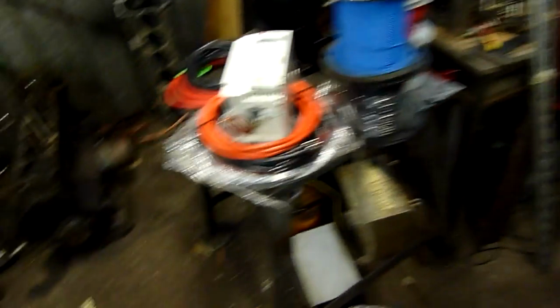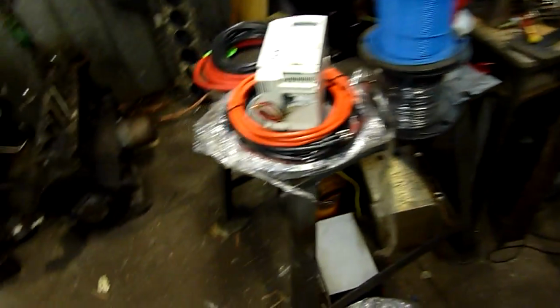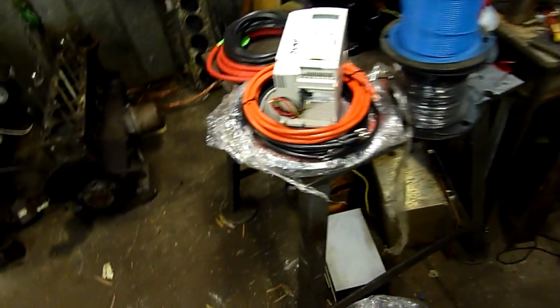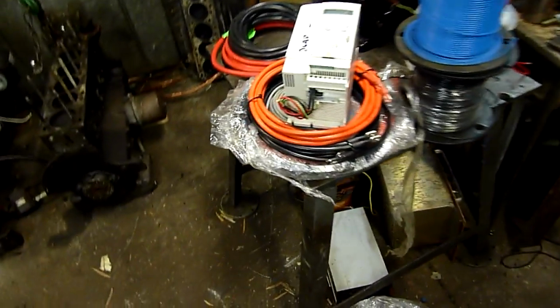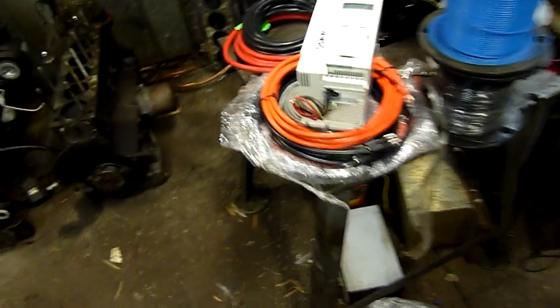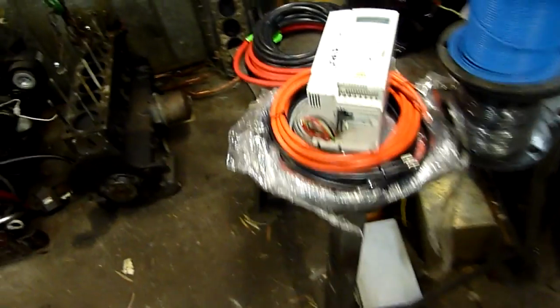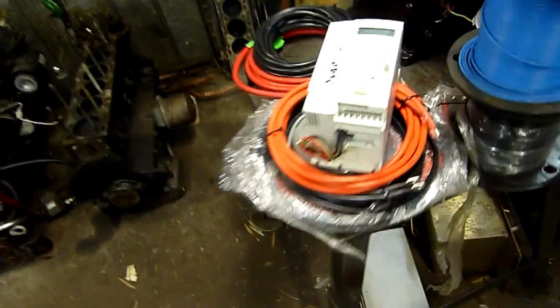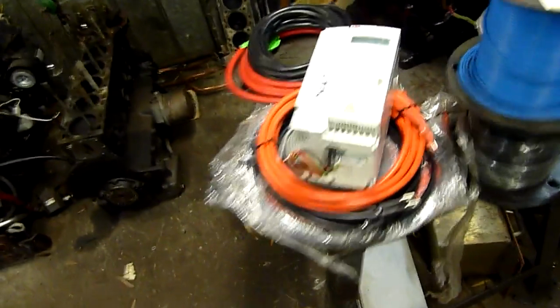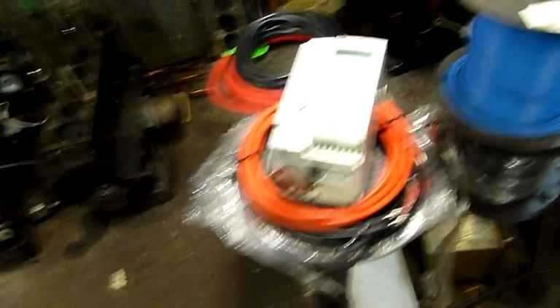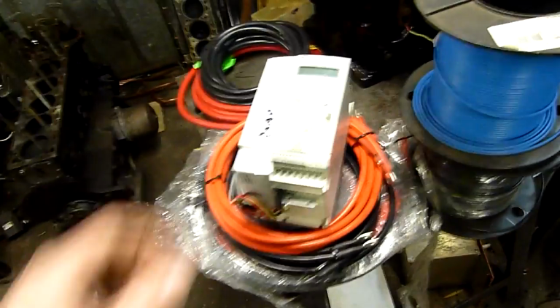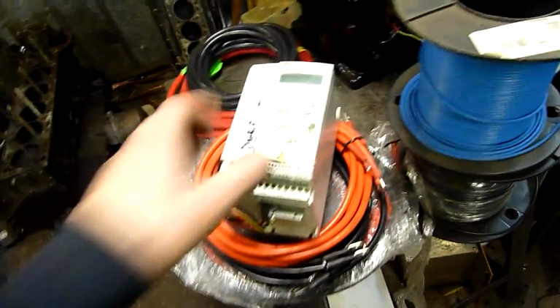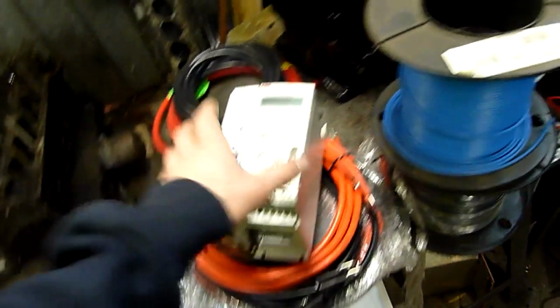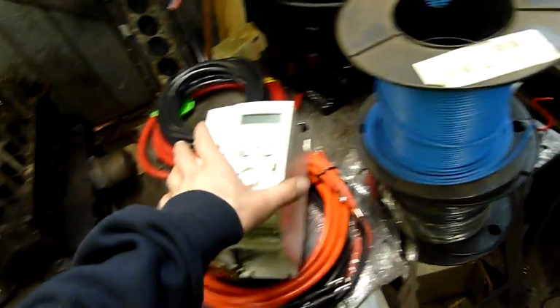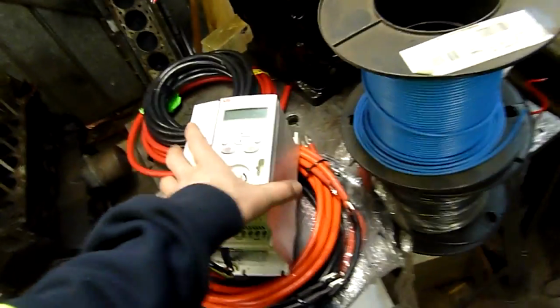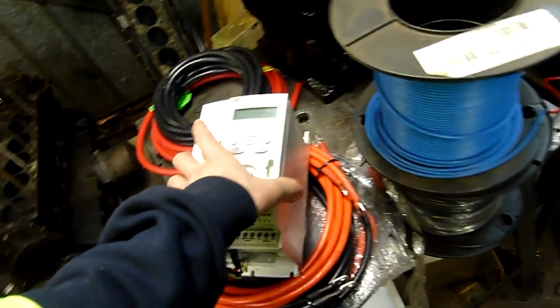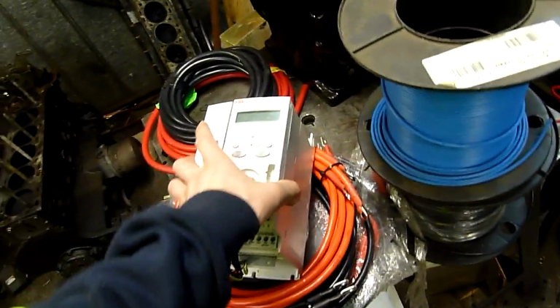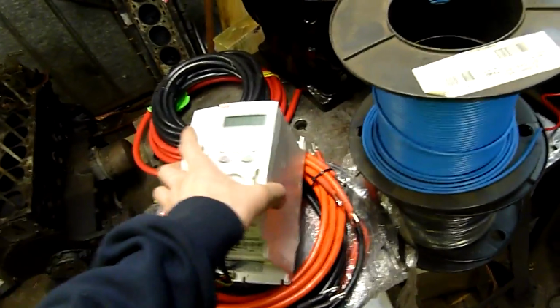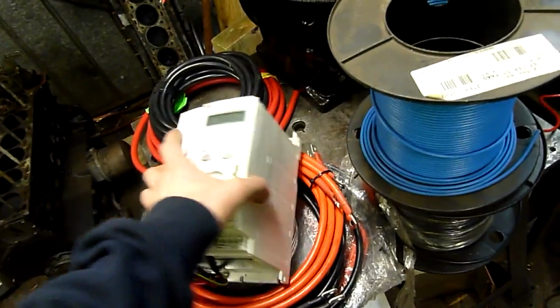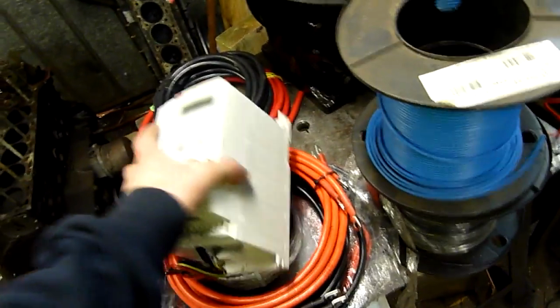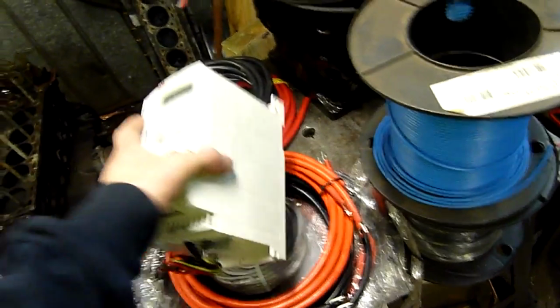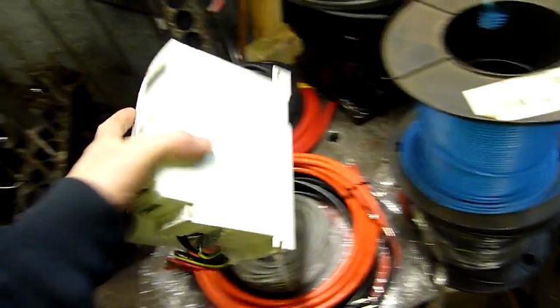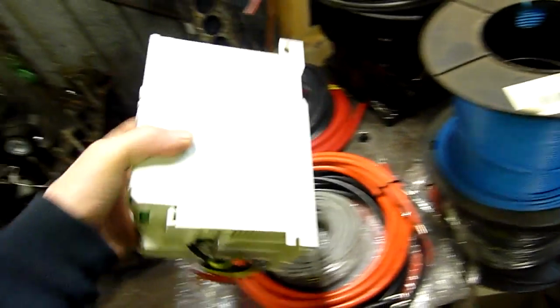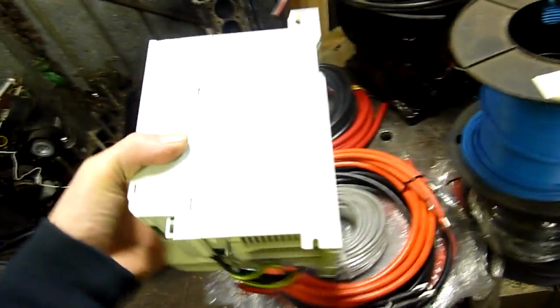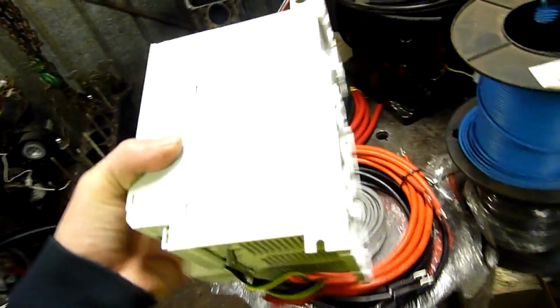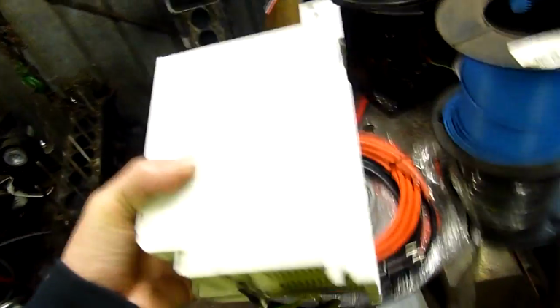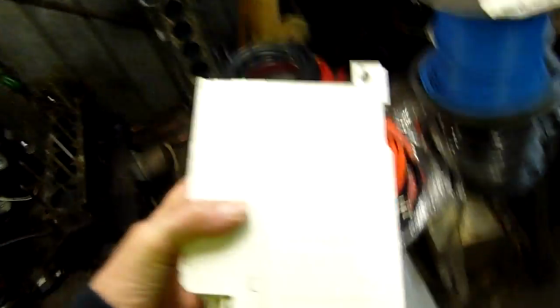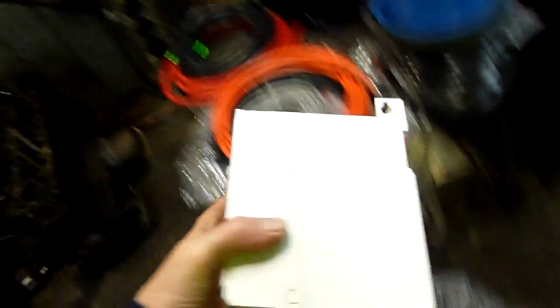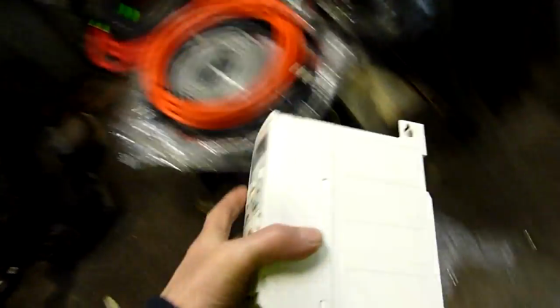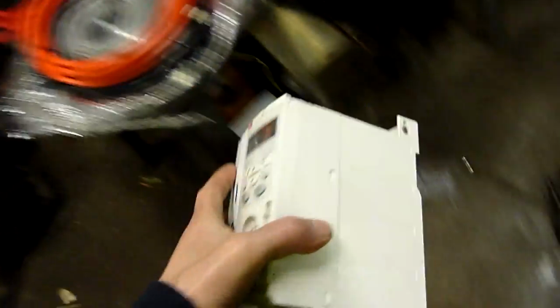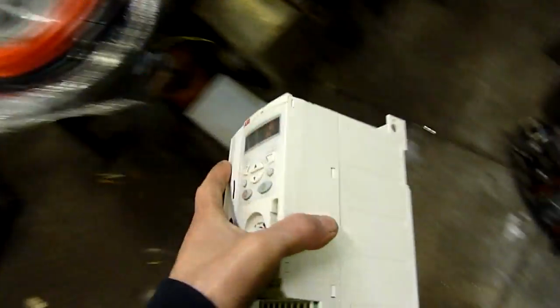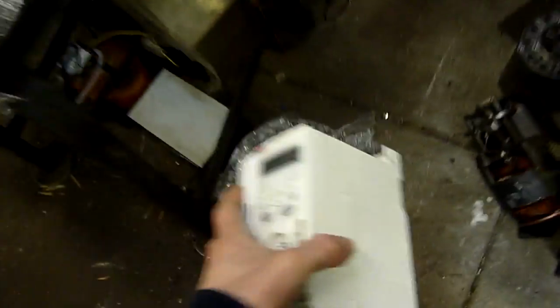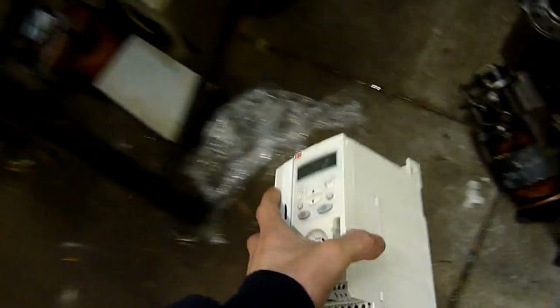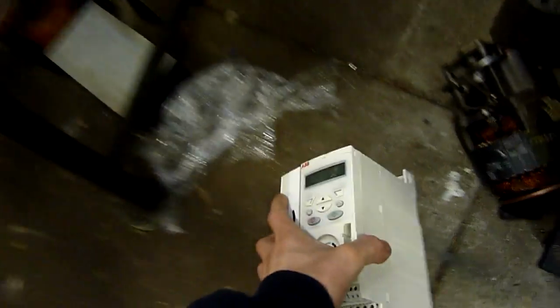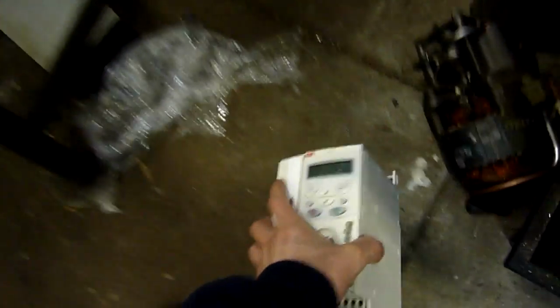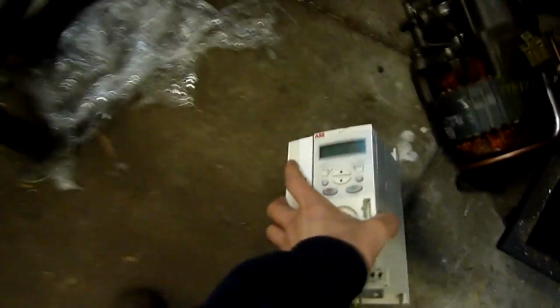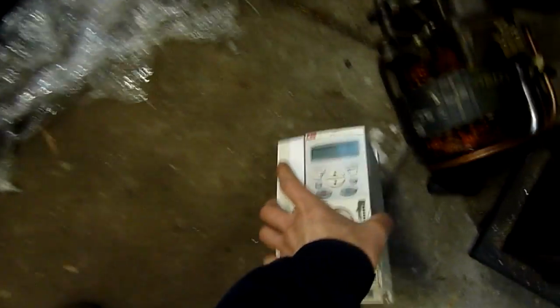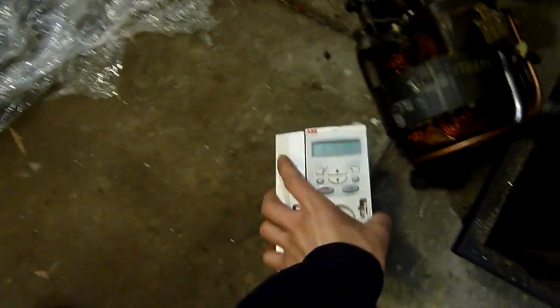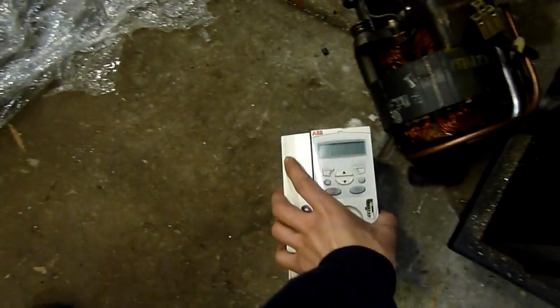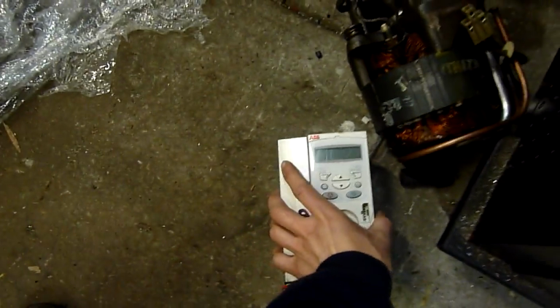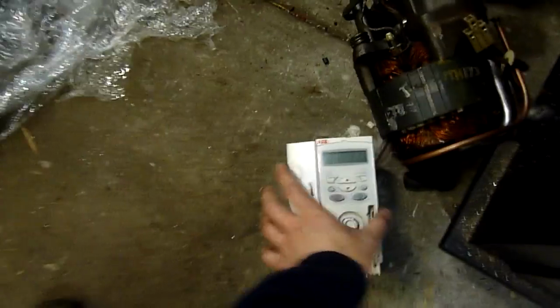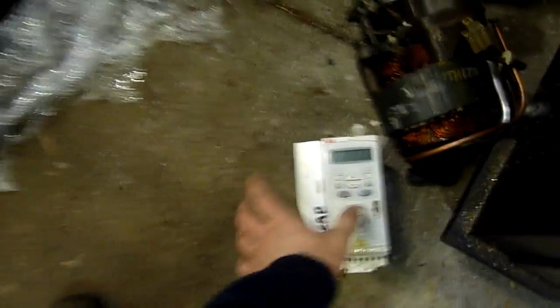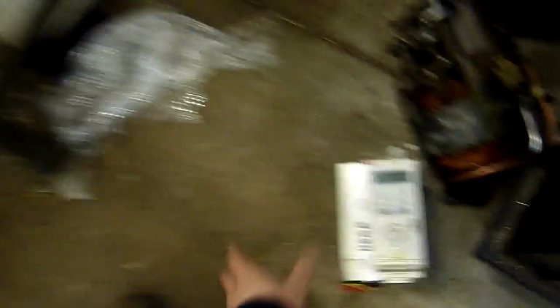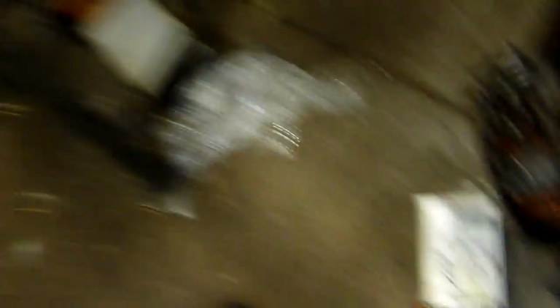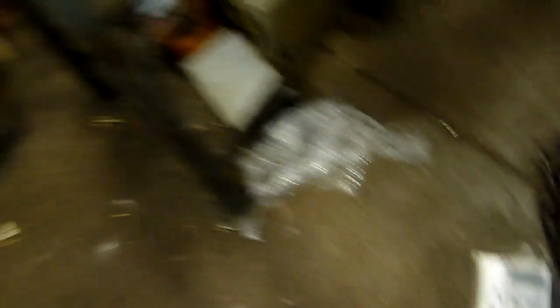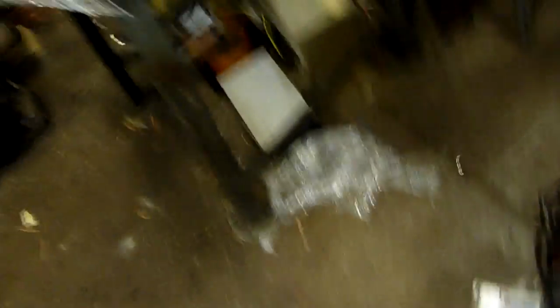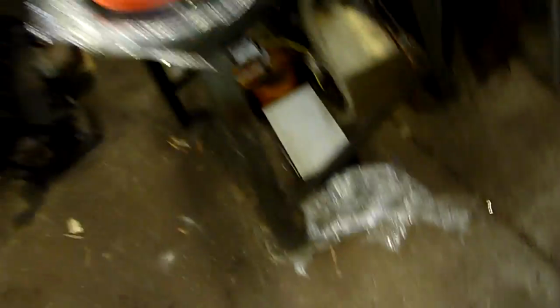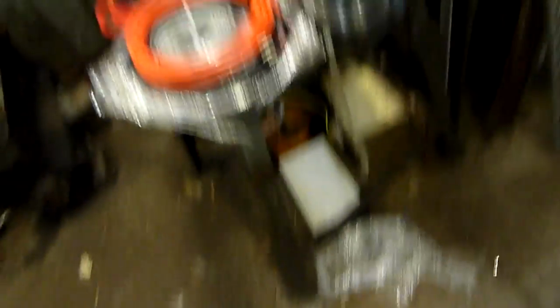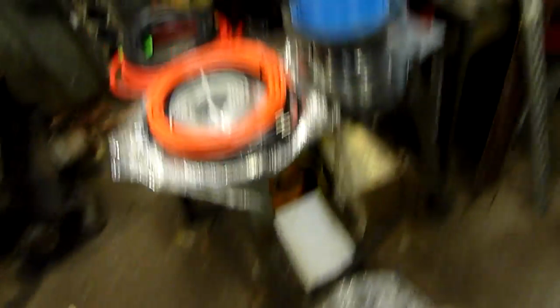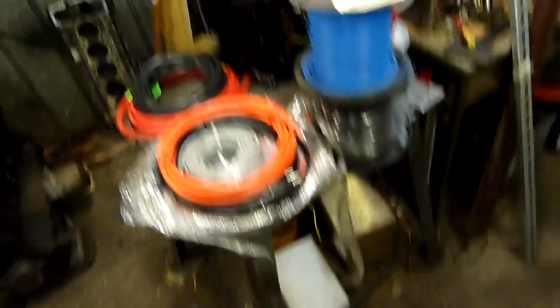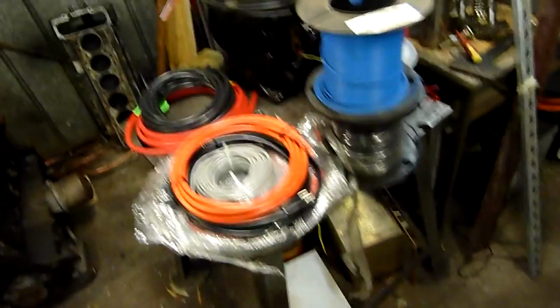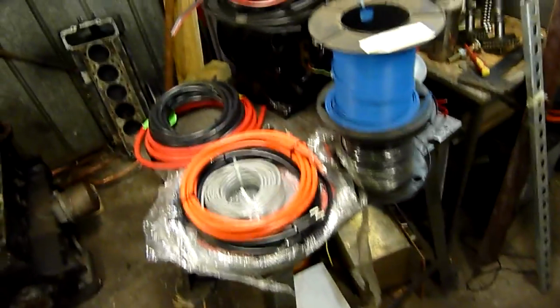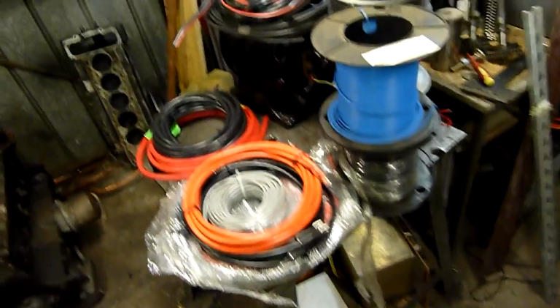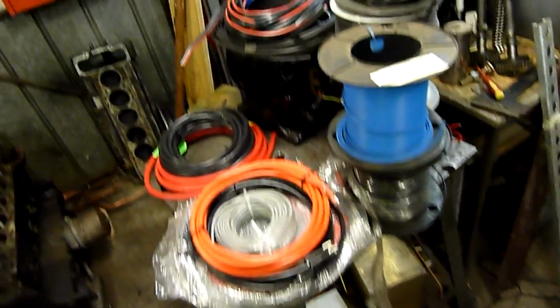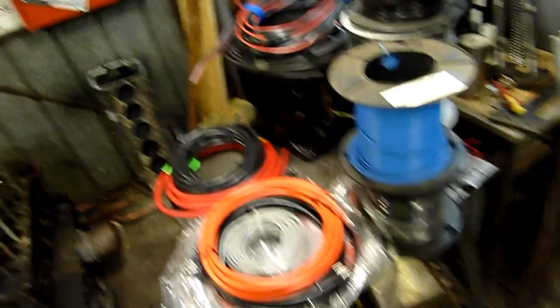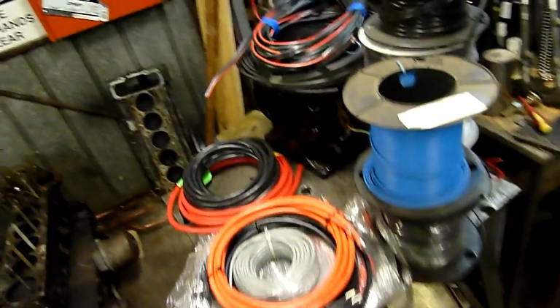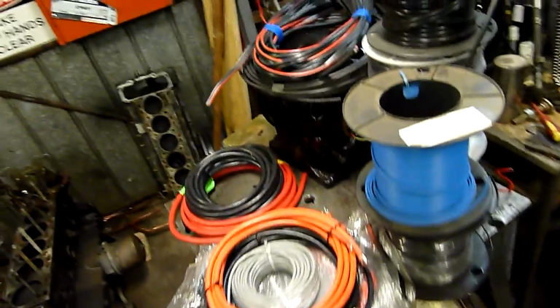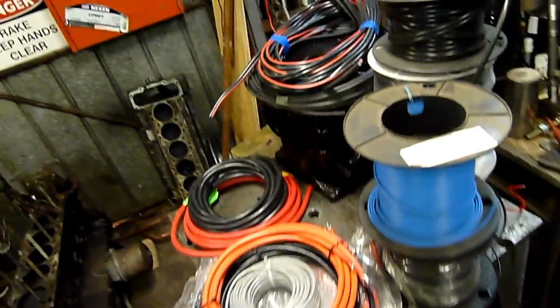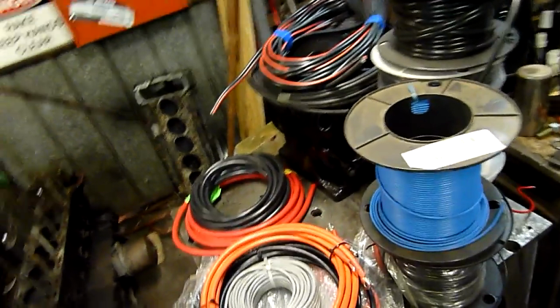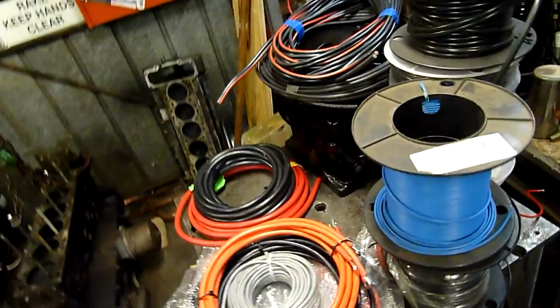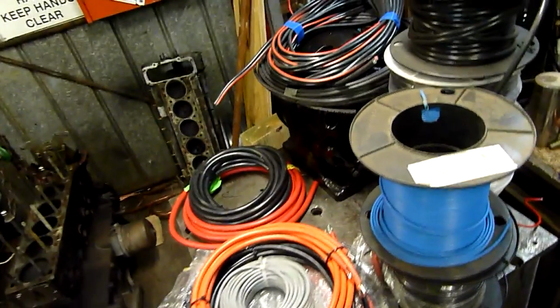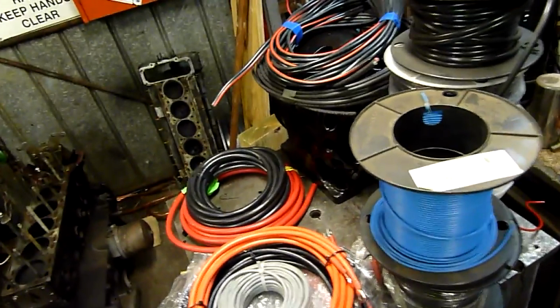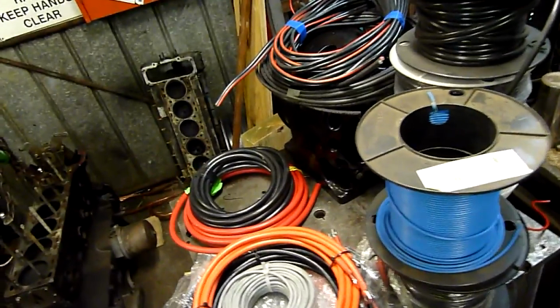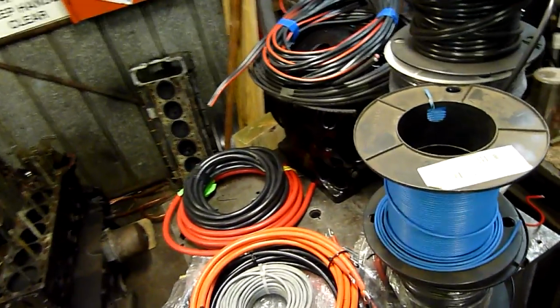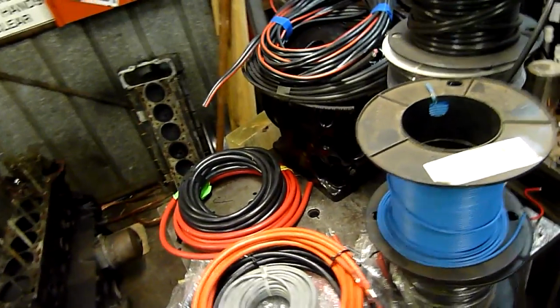We'll have a look at this VFD tonight in a separate video. Assuming this one doesn't take all night to upload, you can probably see it tomorrow.